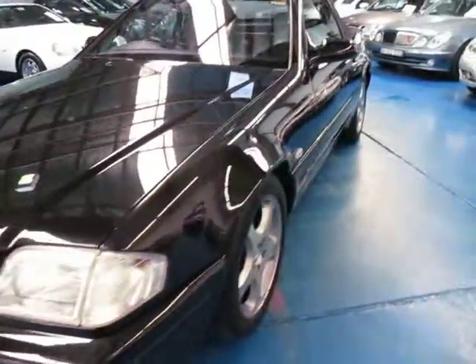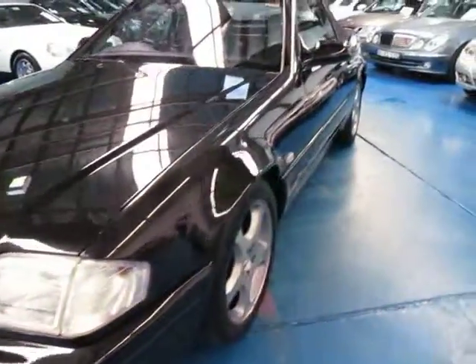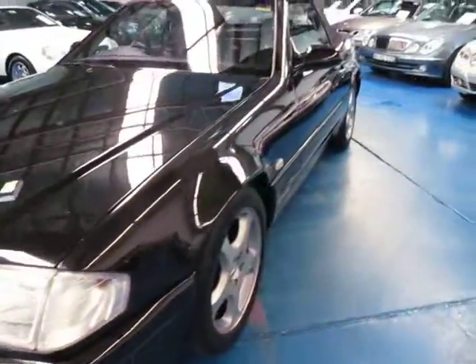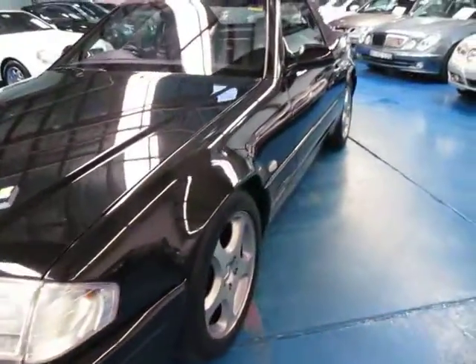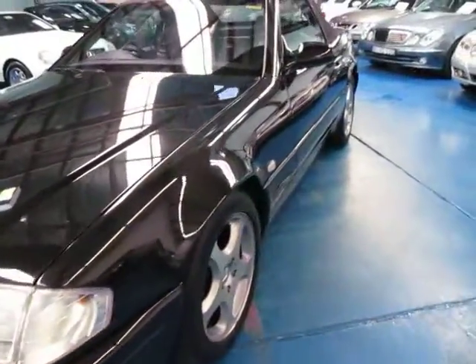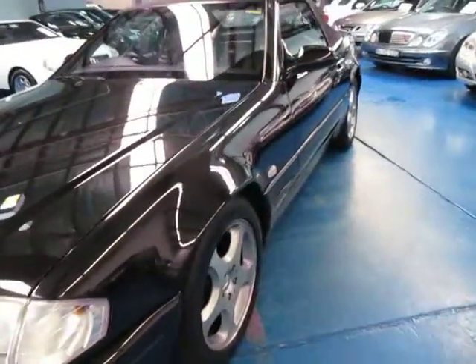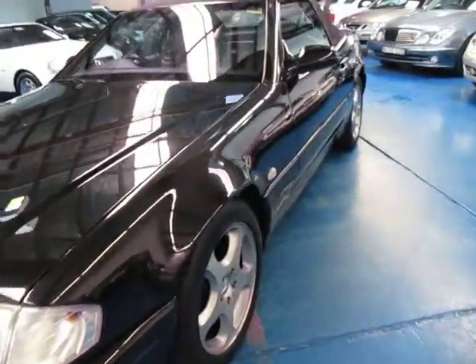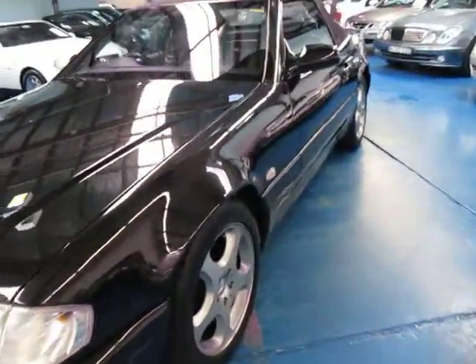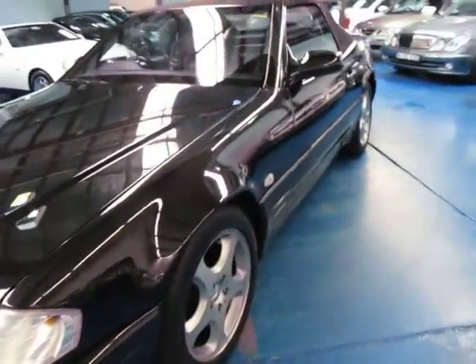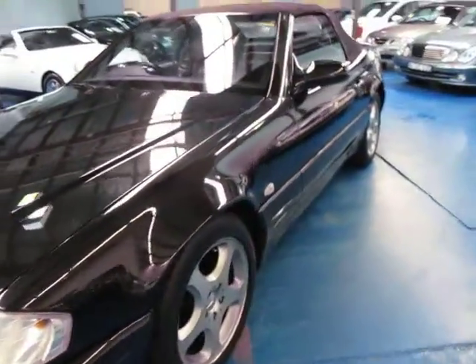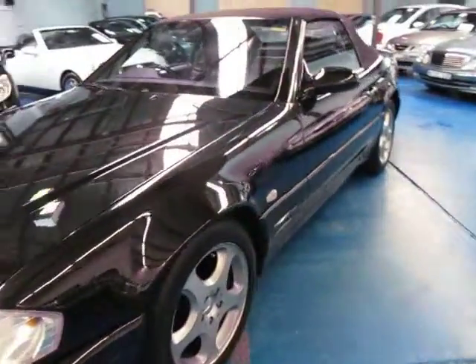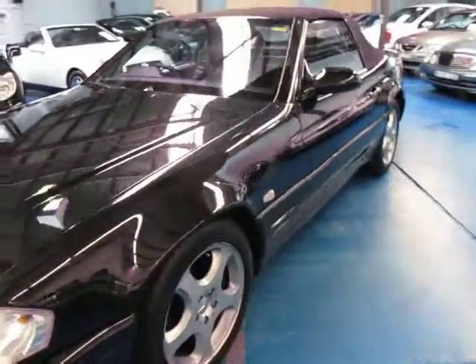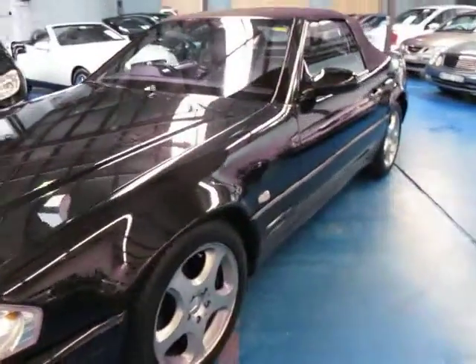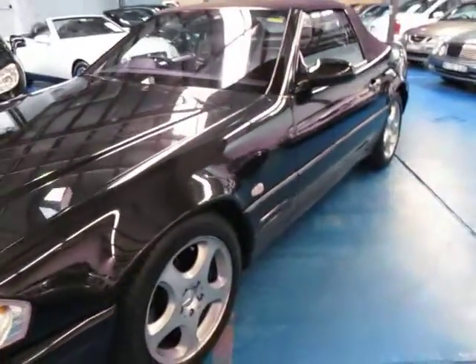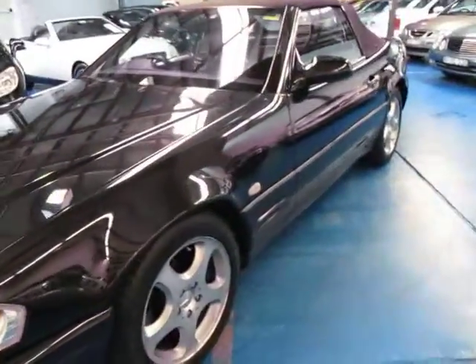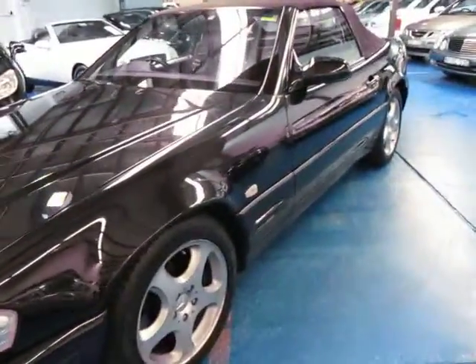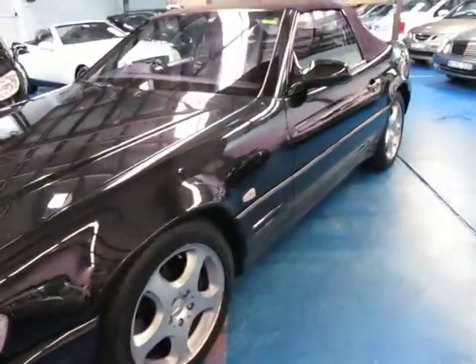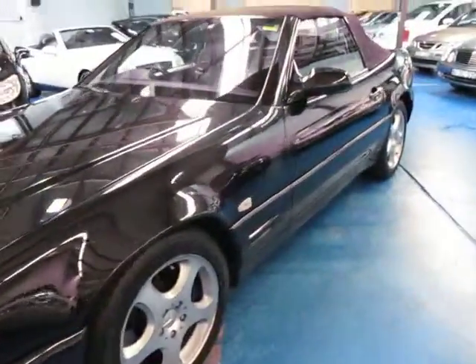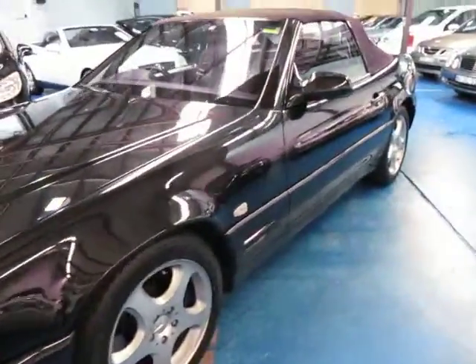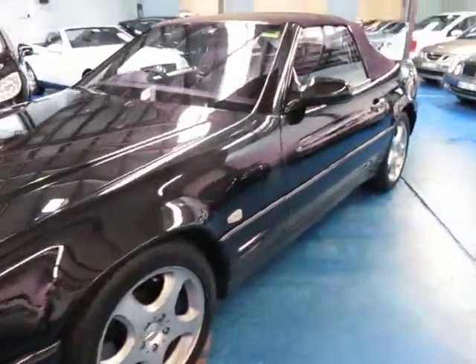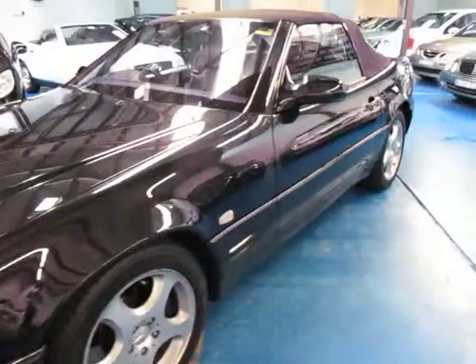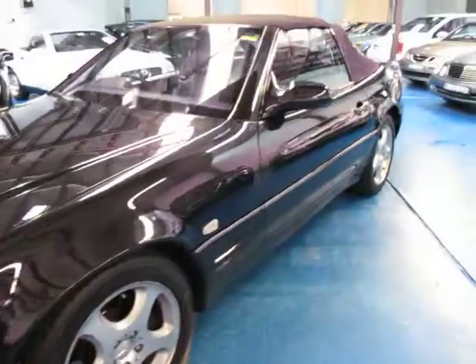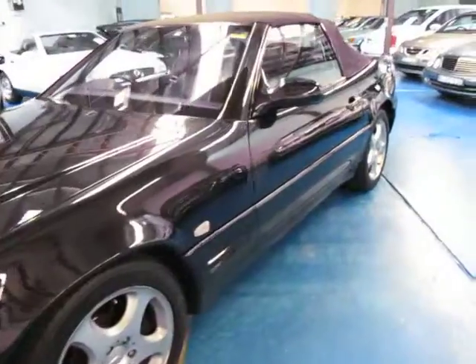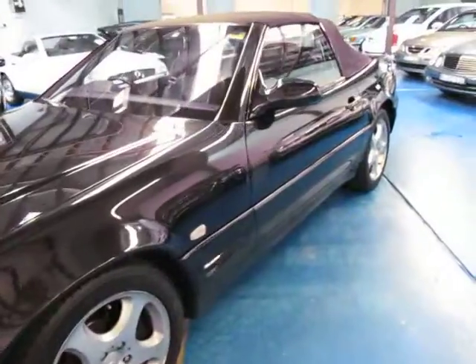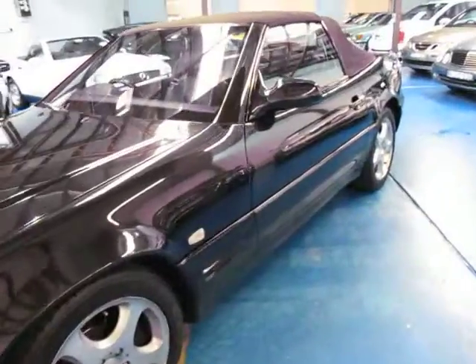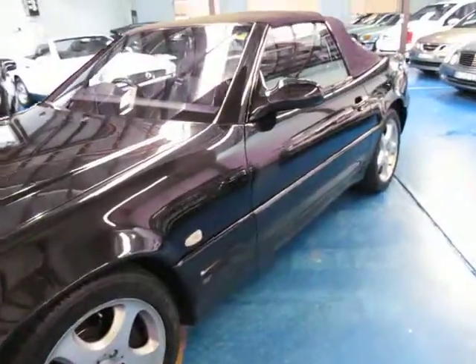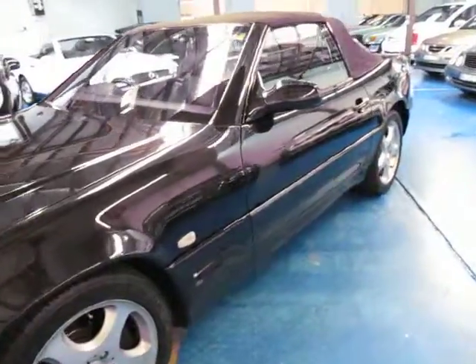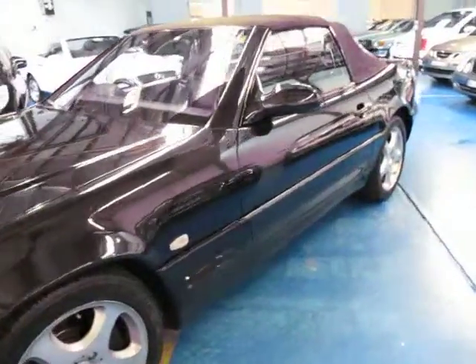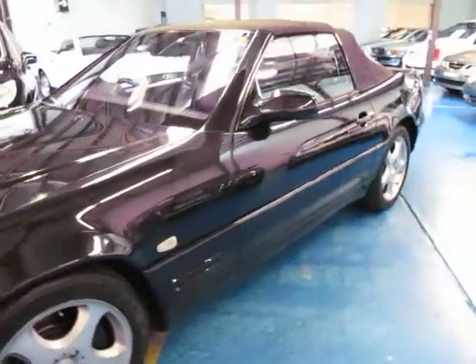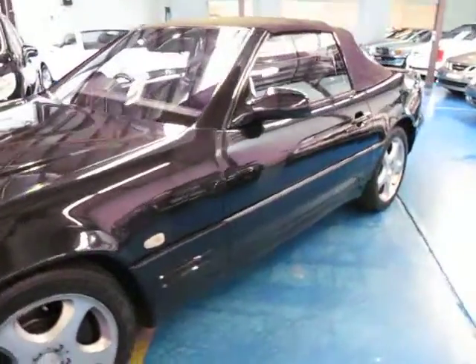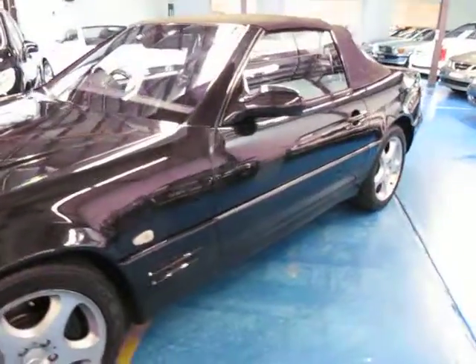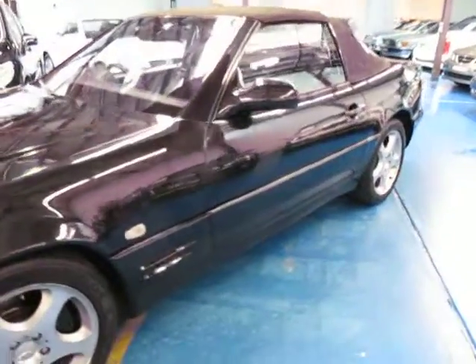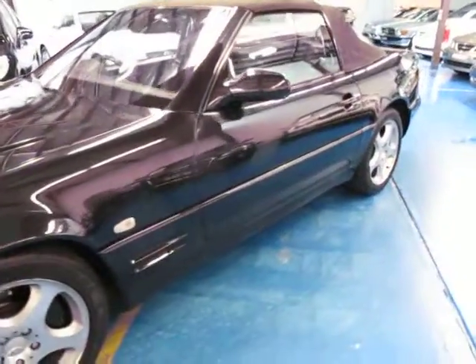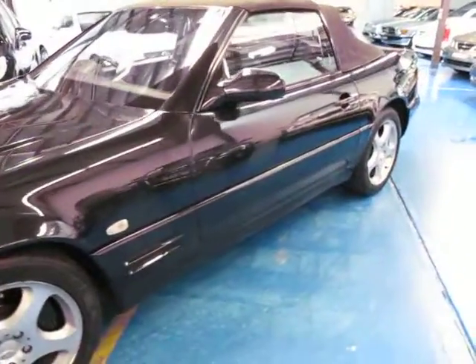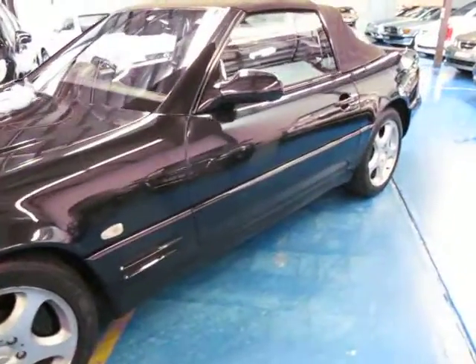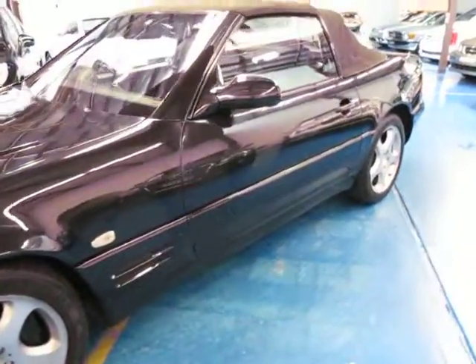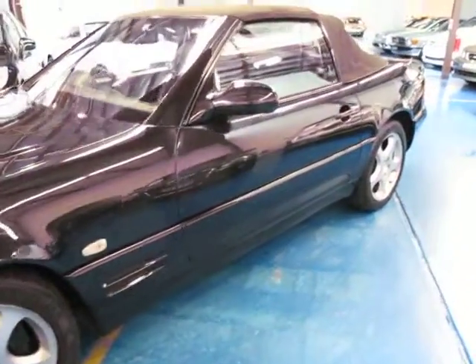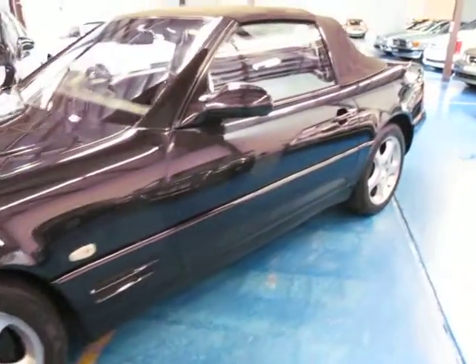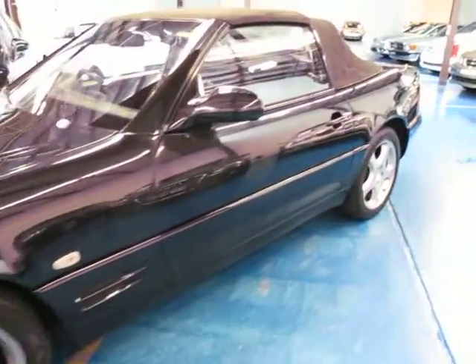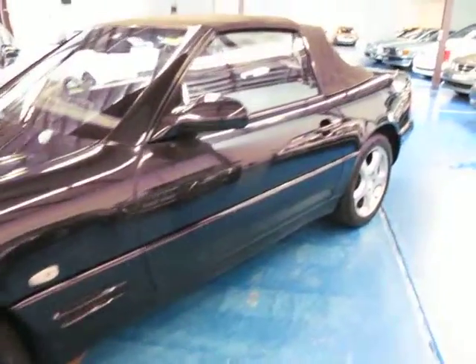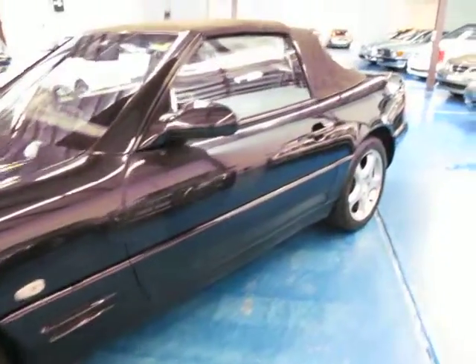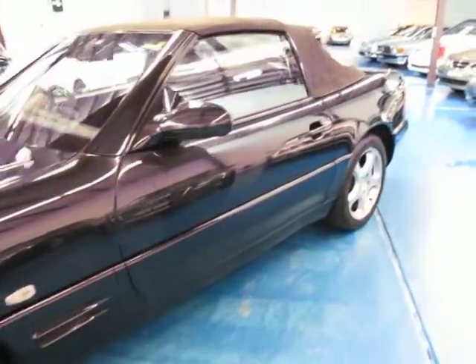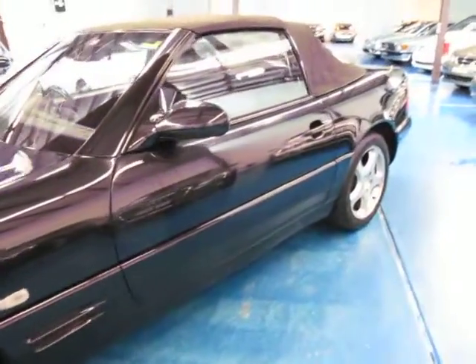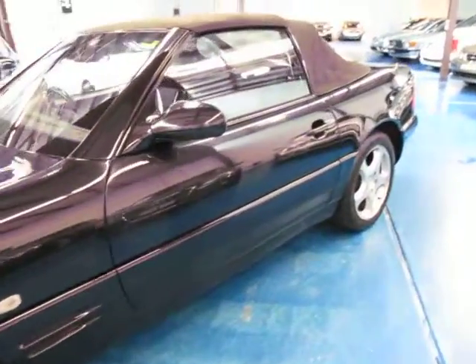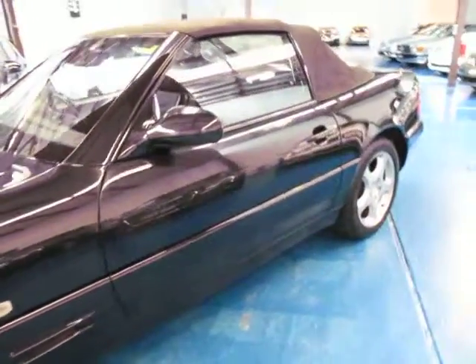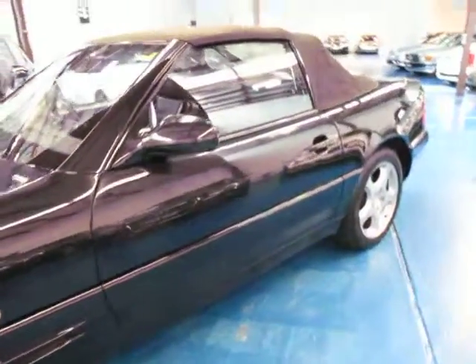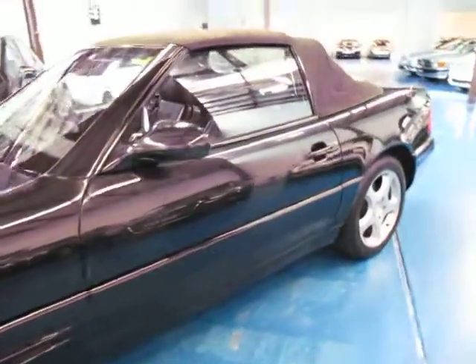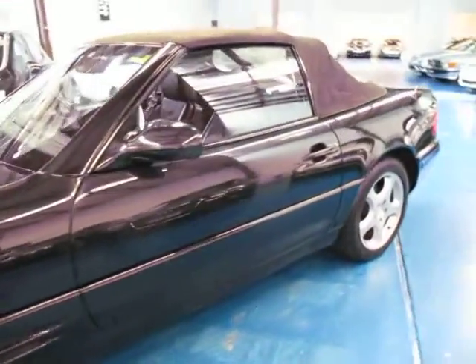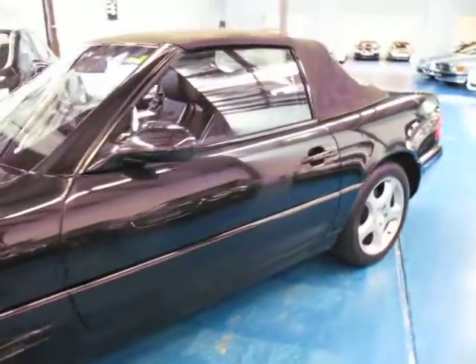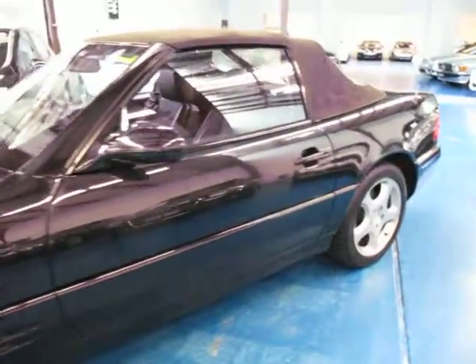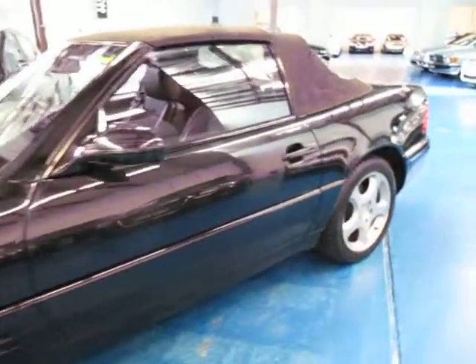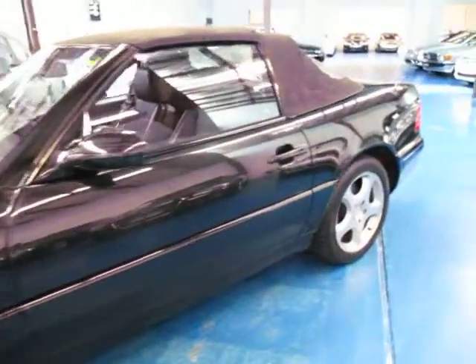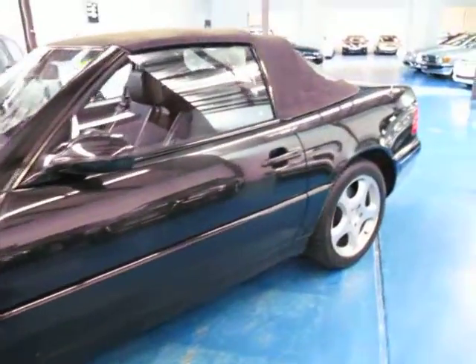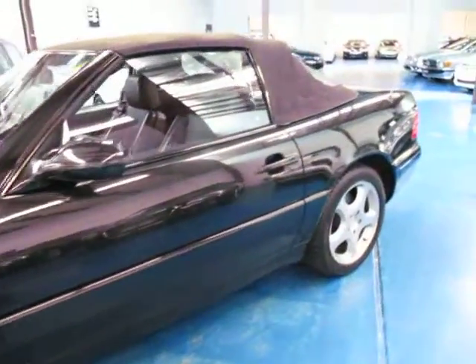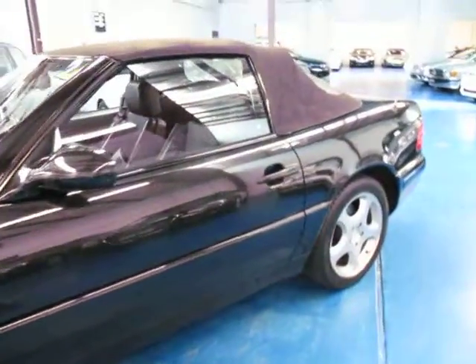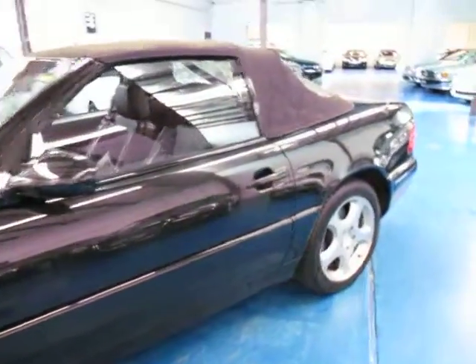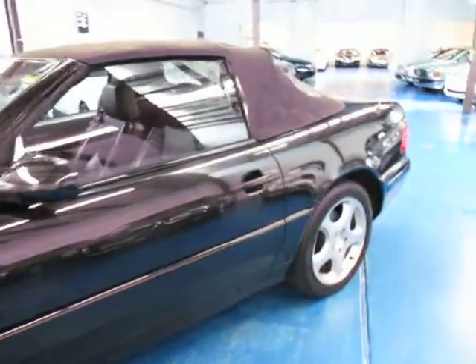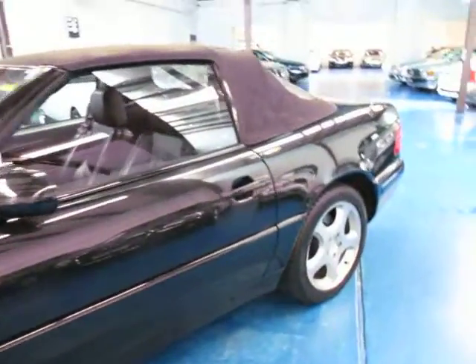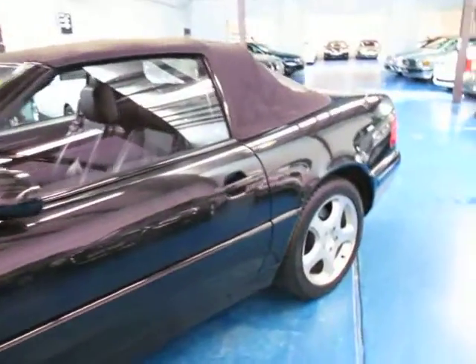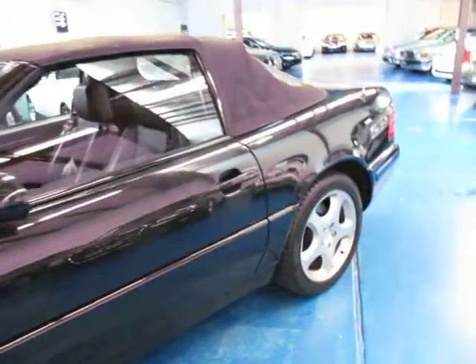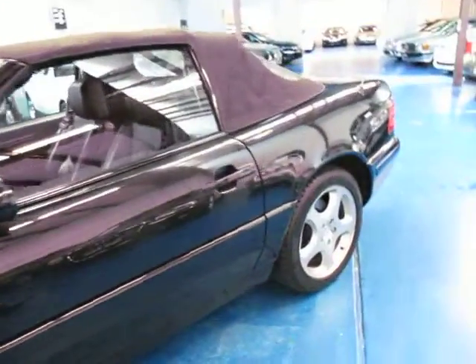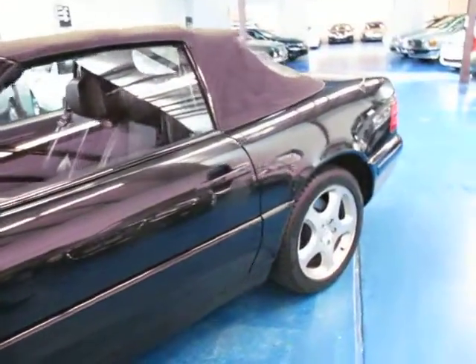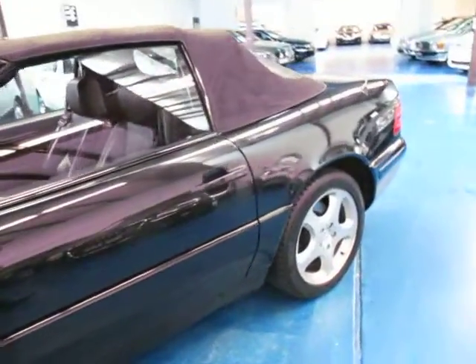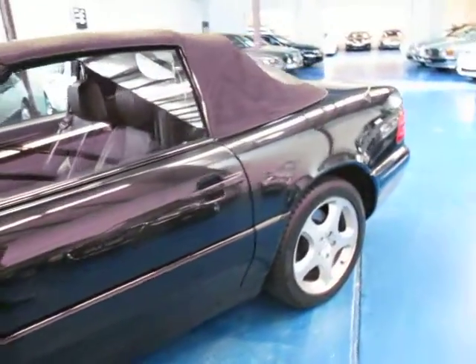It has a logbook, it has spare keys, it has registration until March of next year, and it has black soft leather interior.